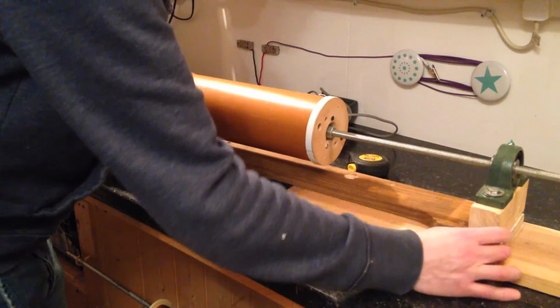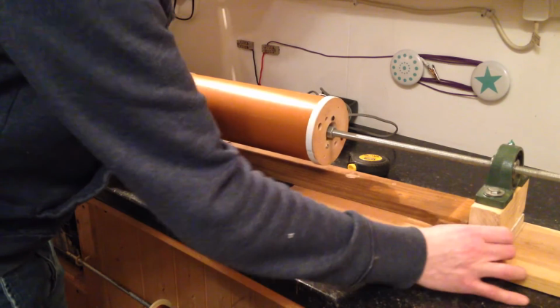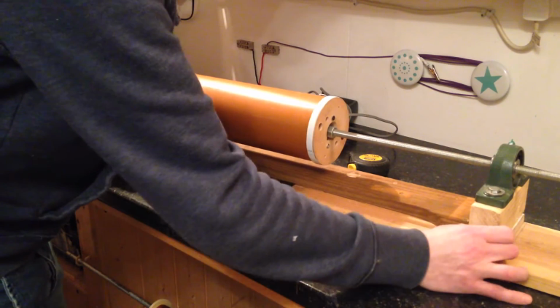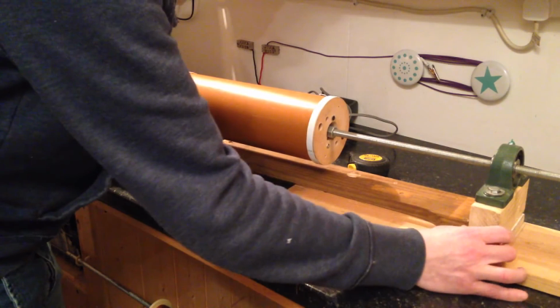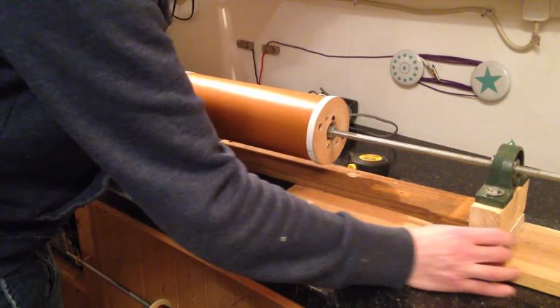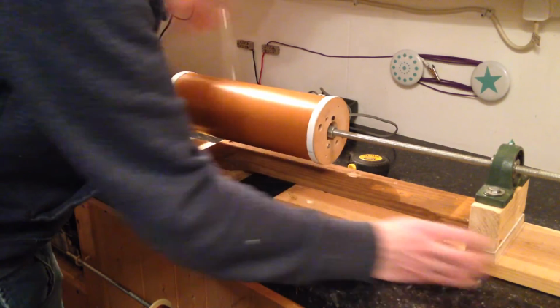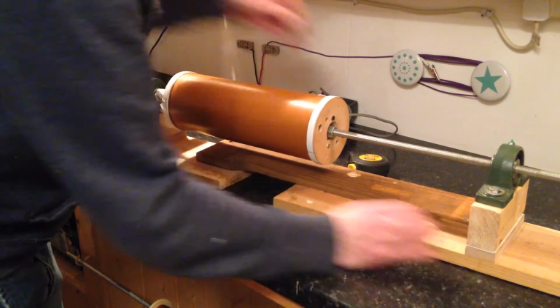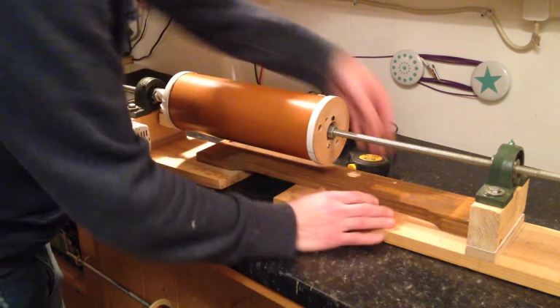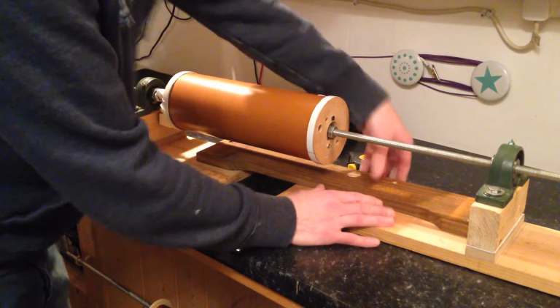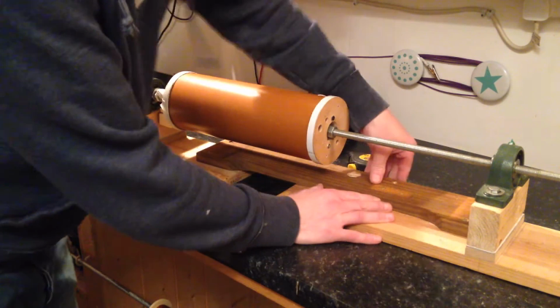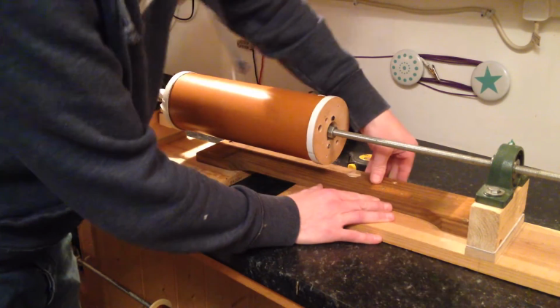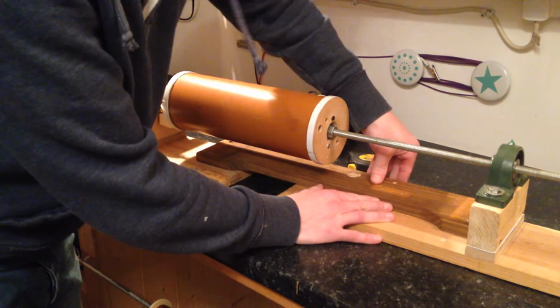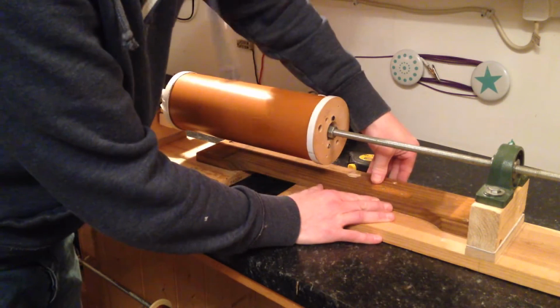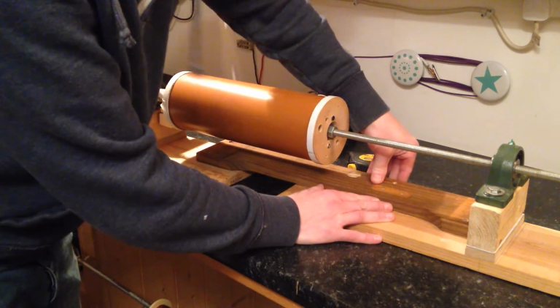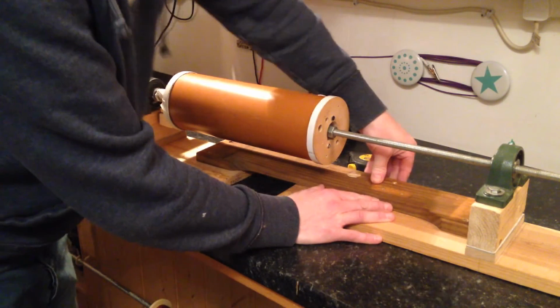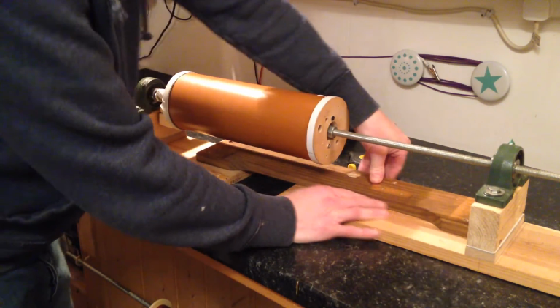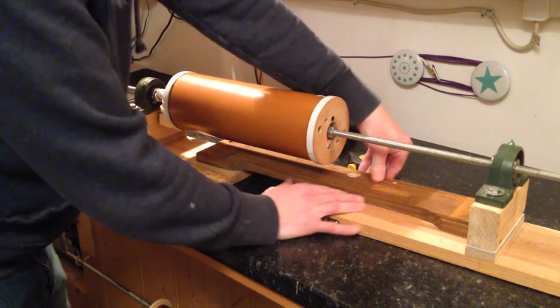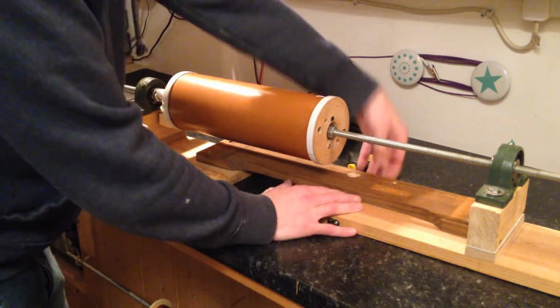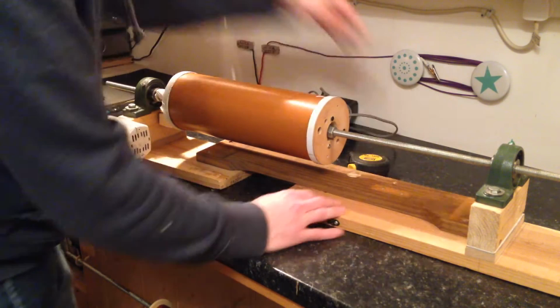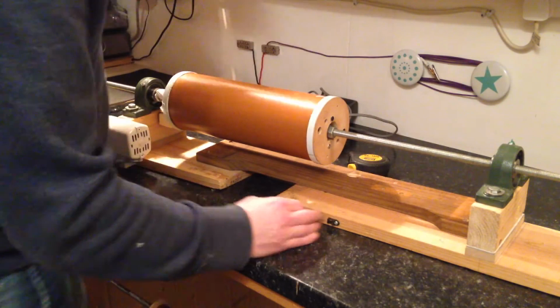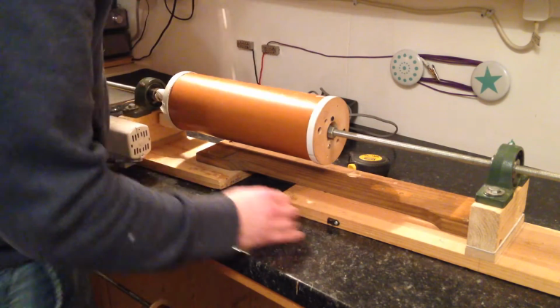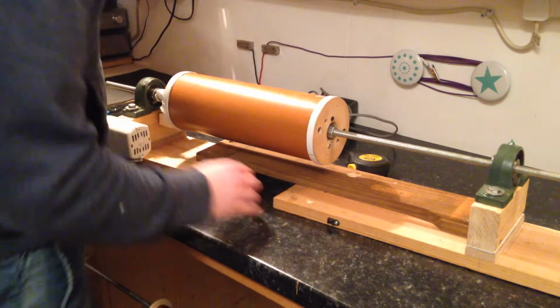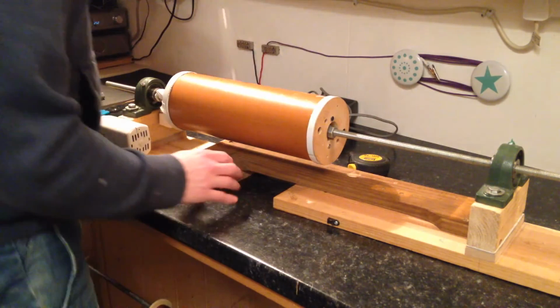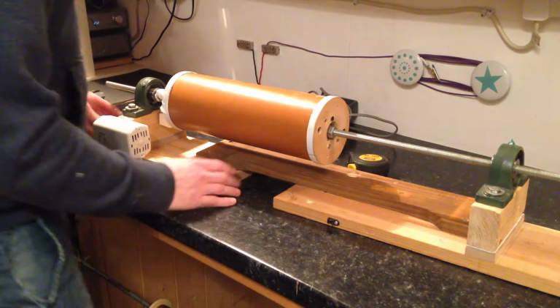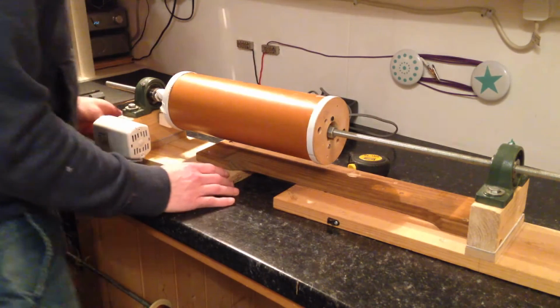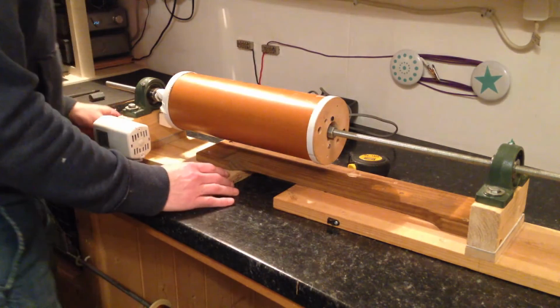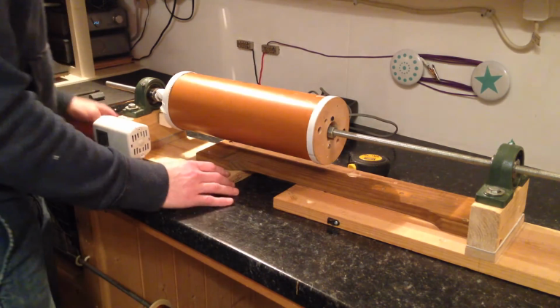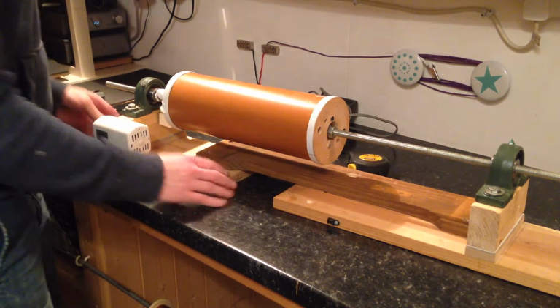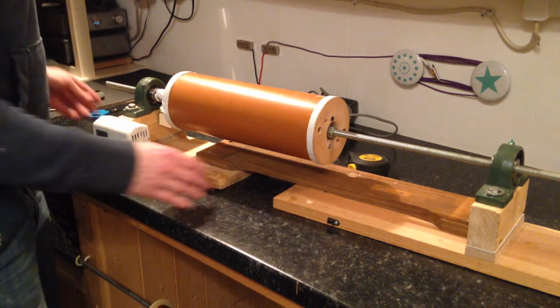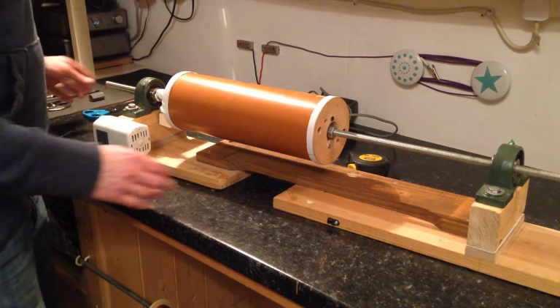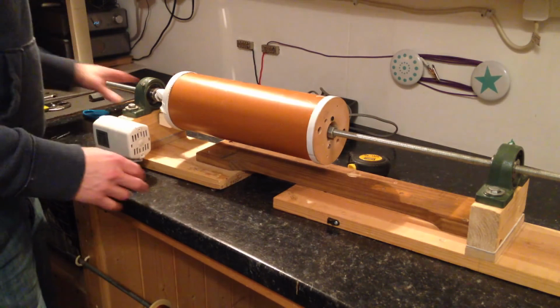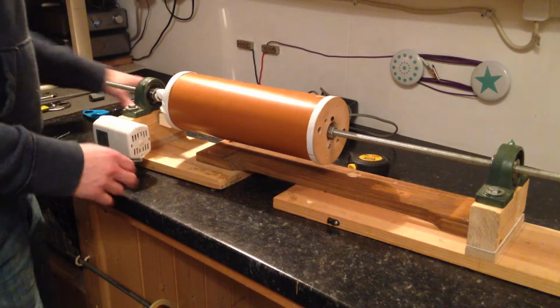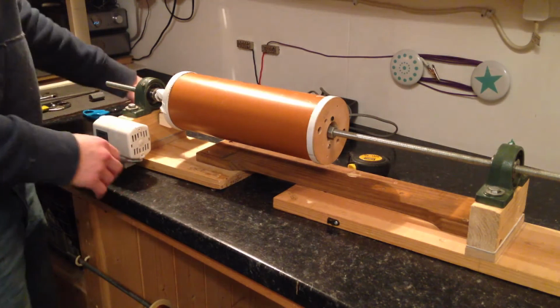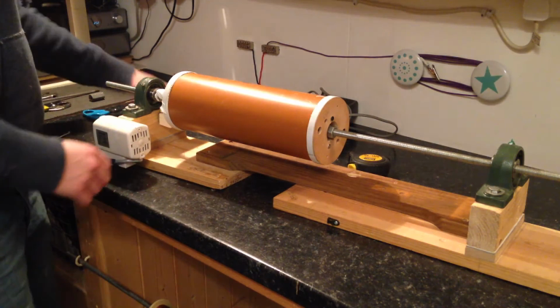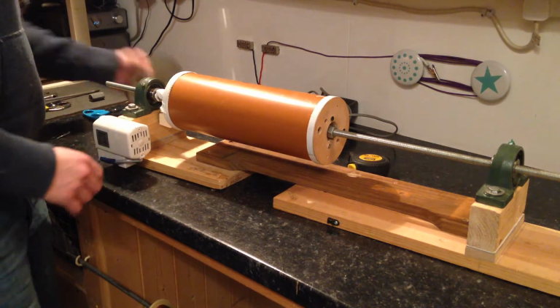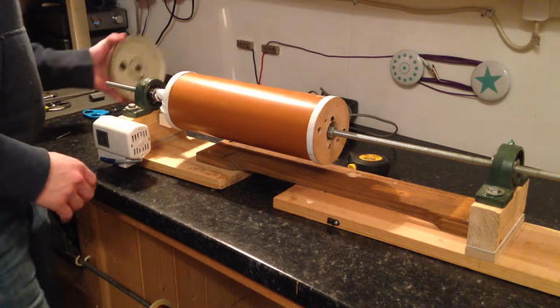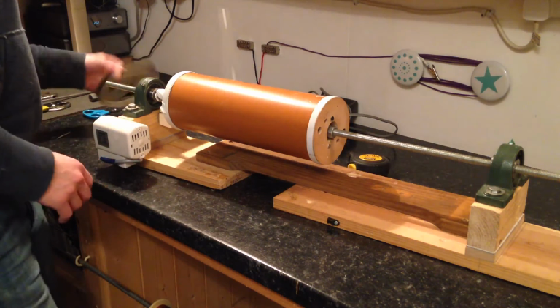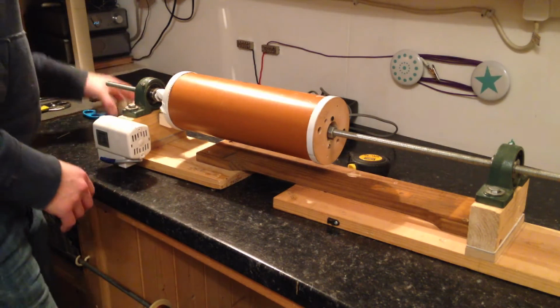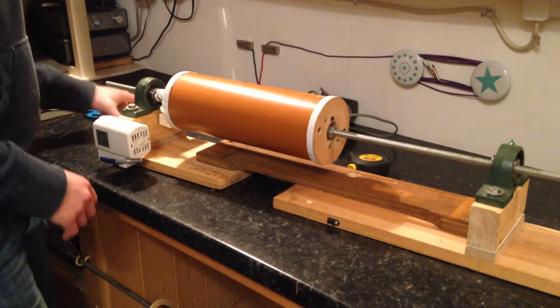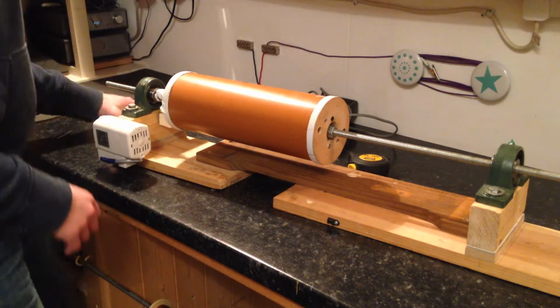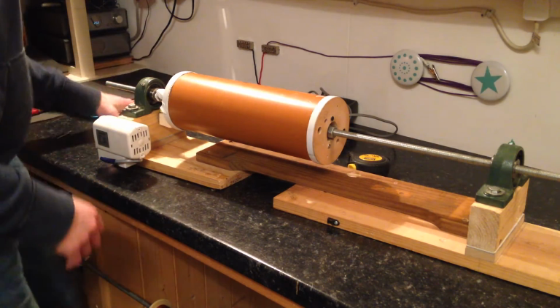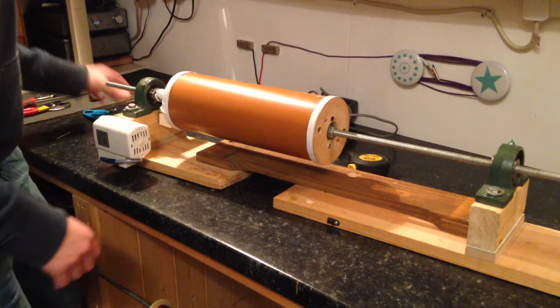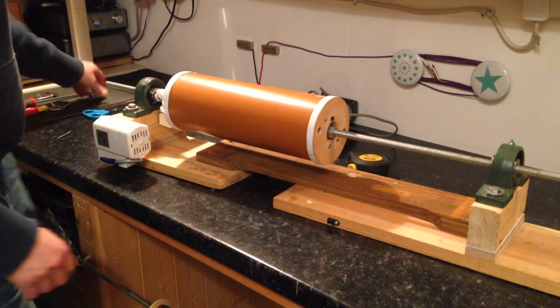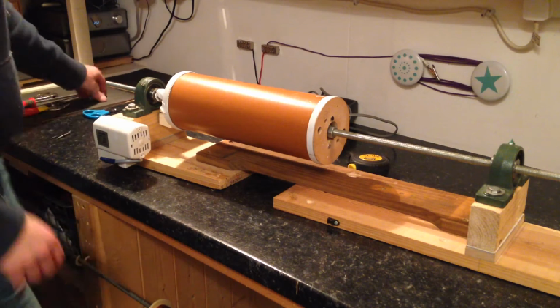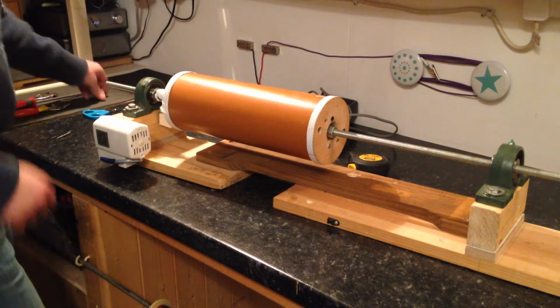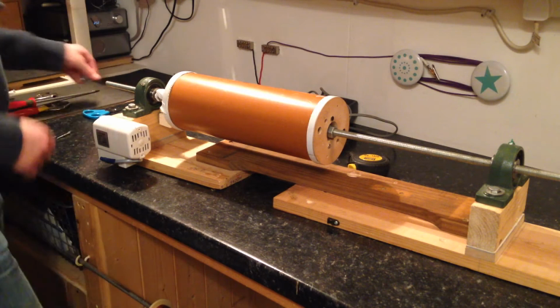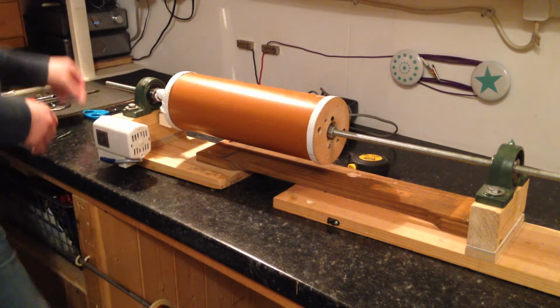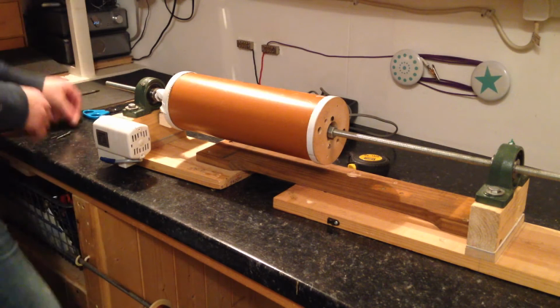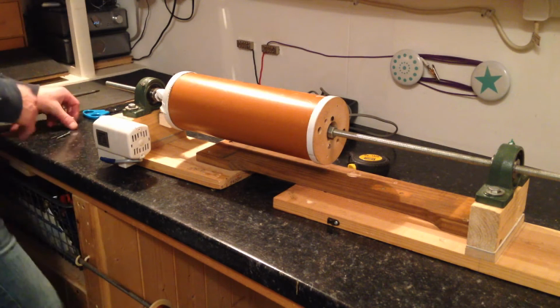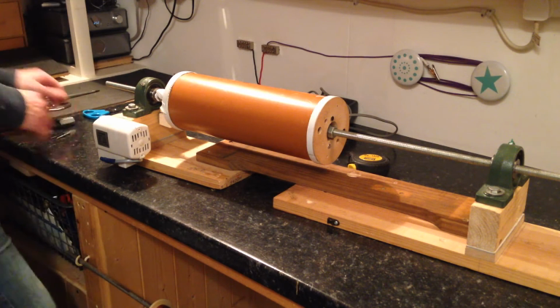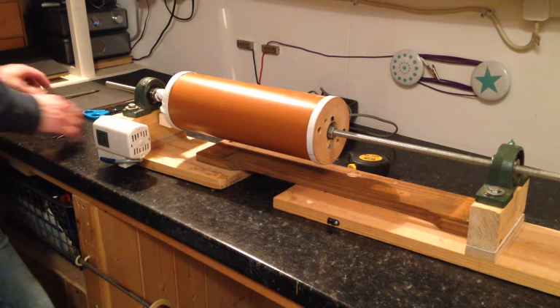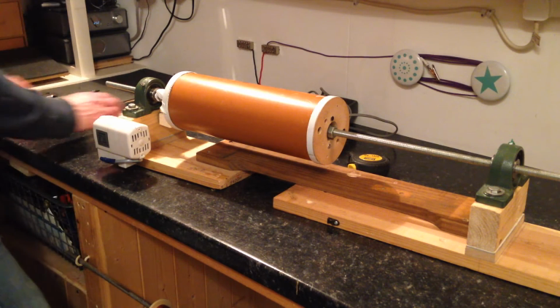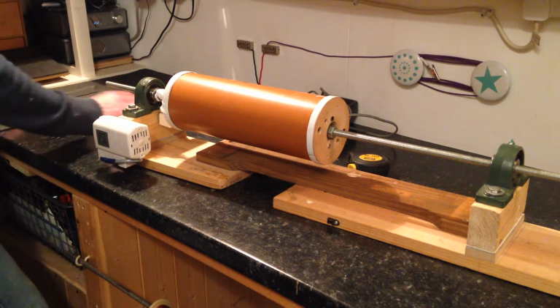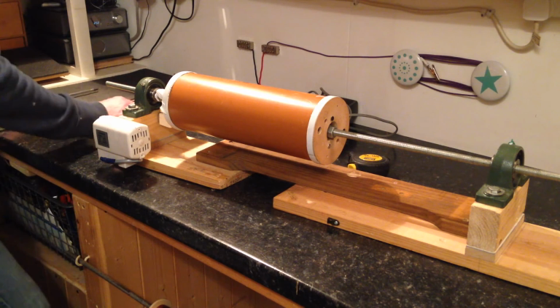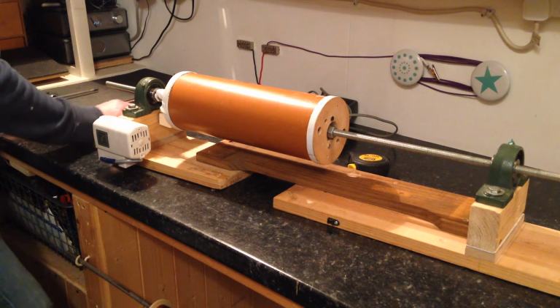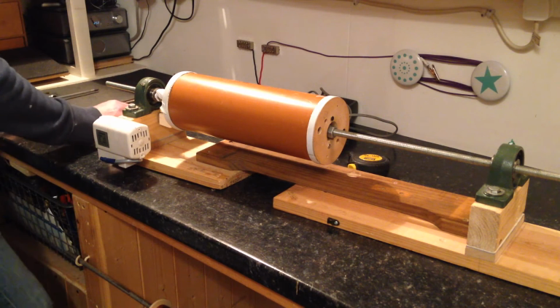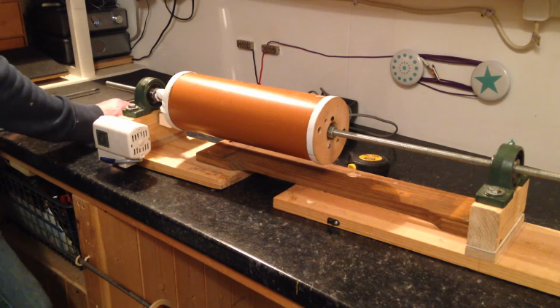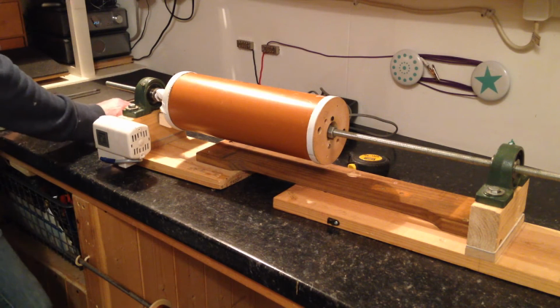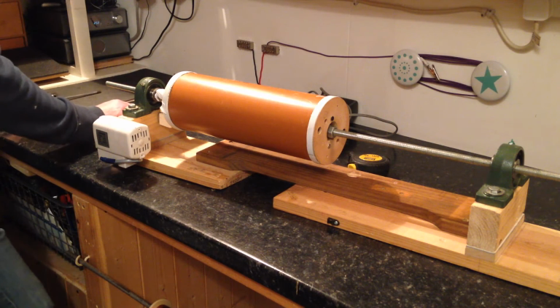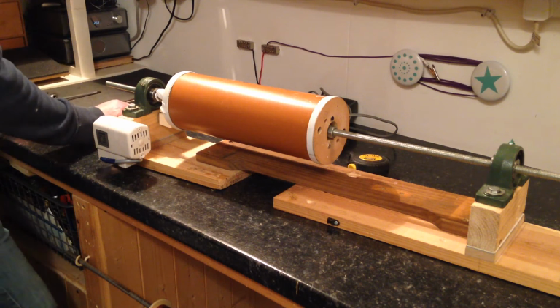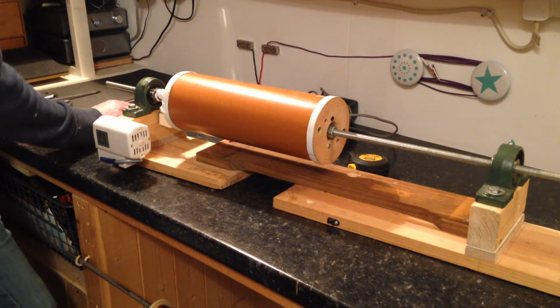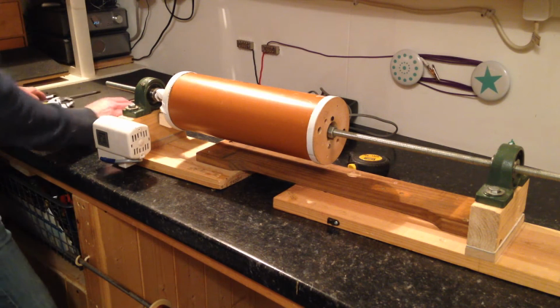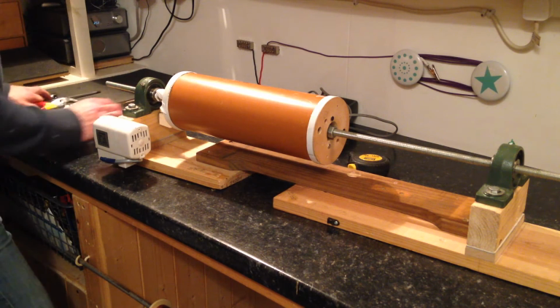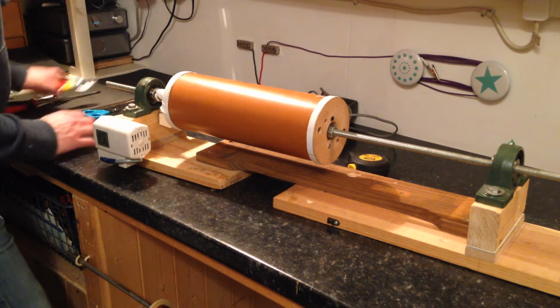And then I can screw this on now. Put the float on. I need one more nut.